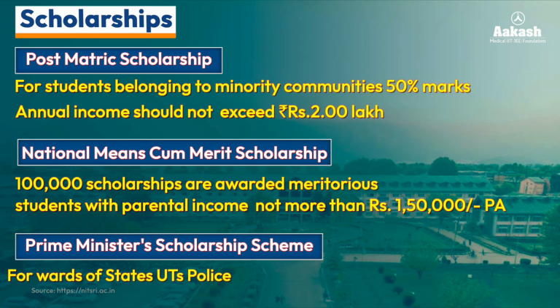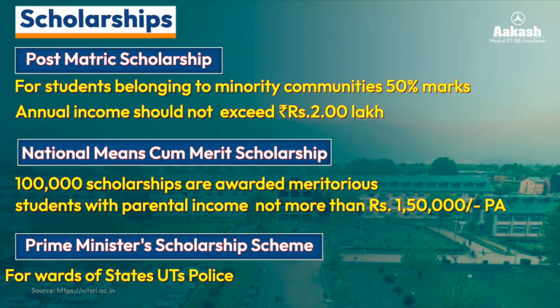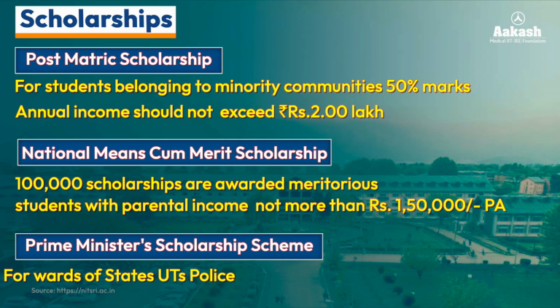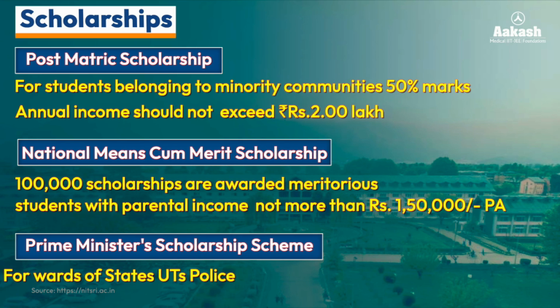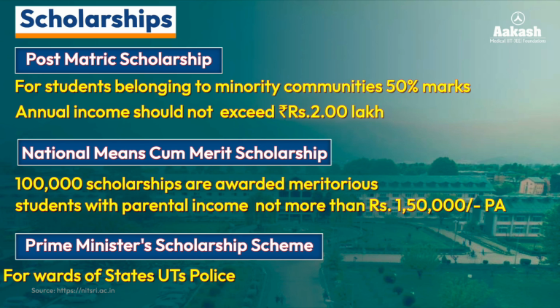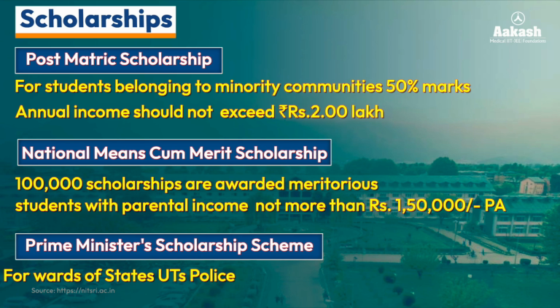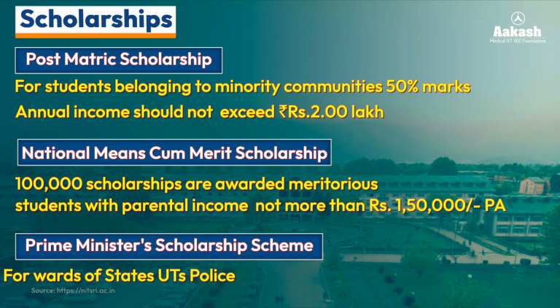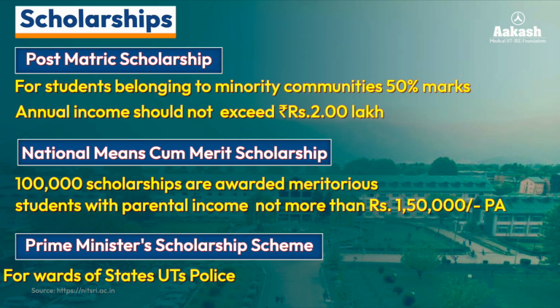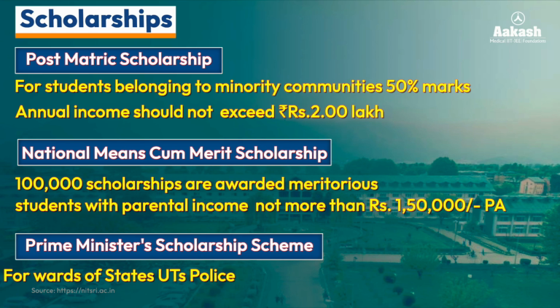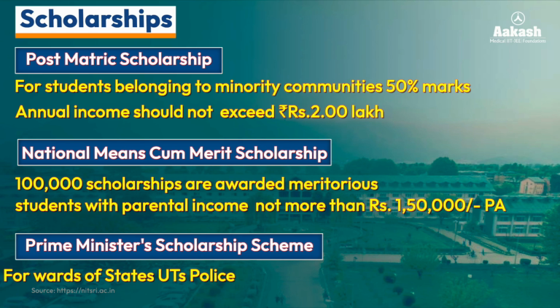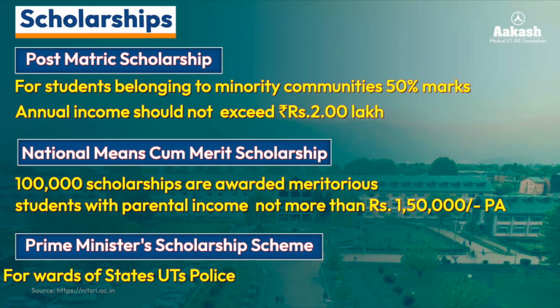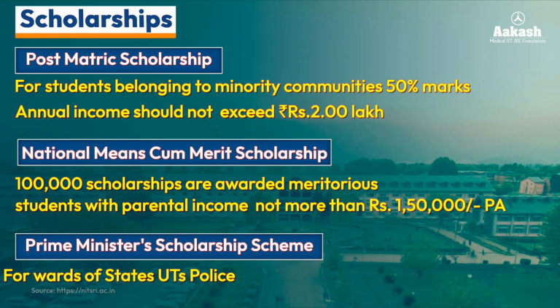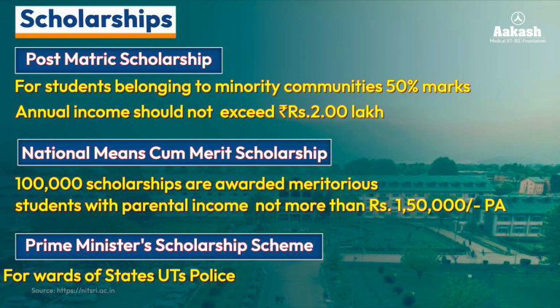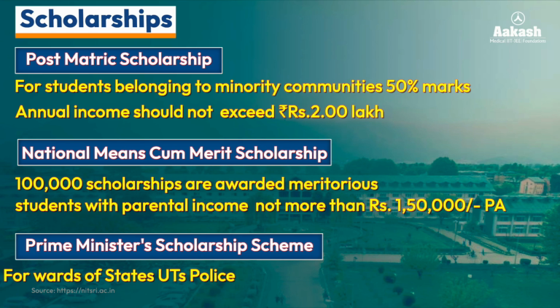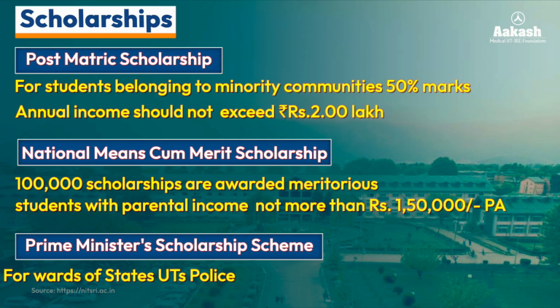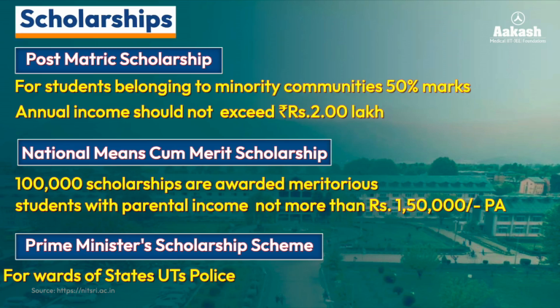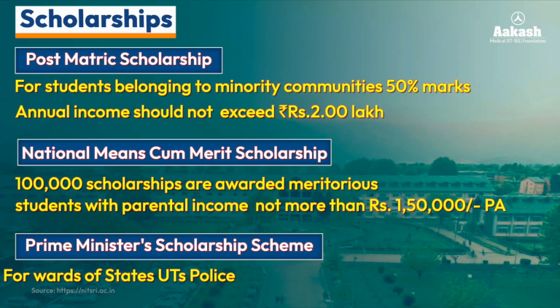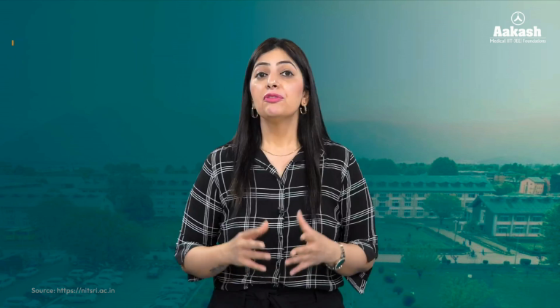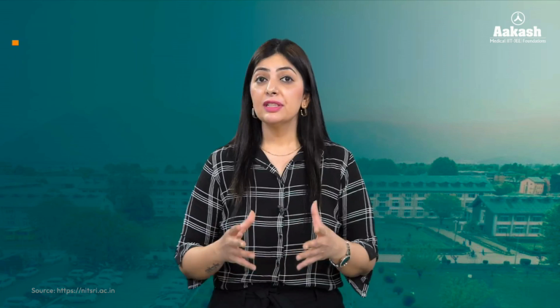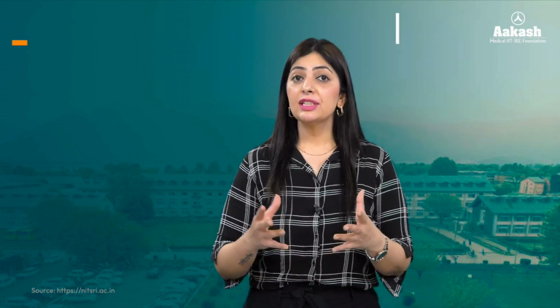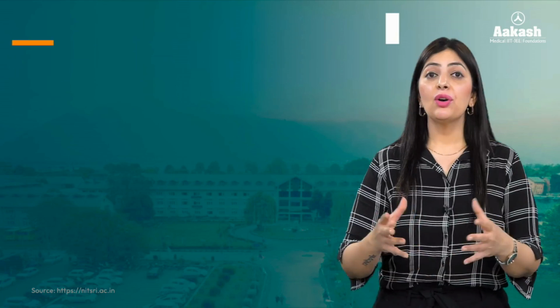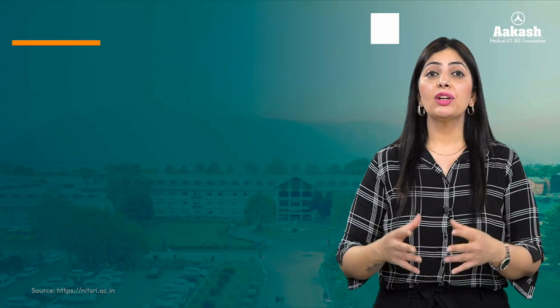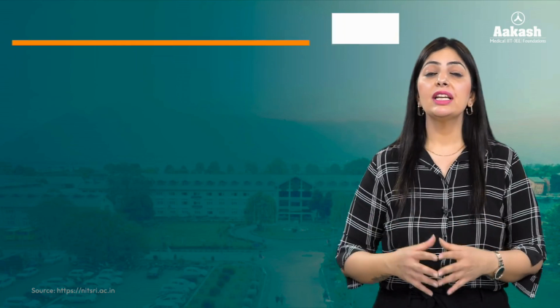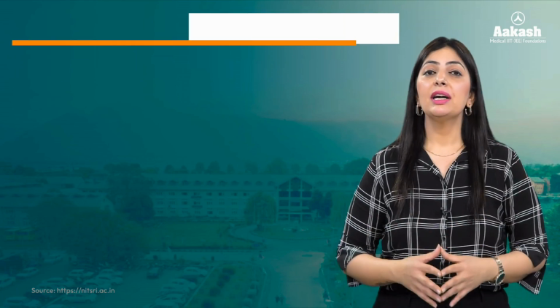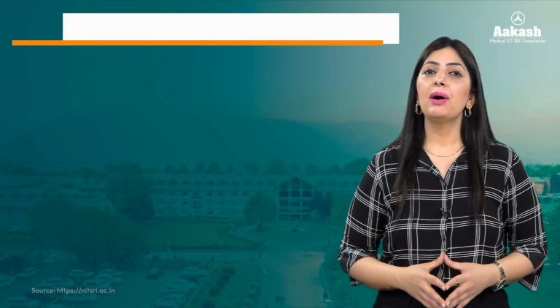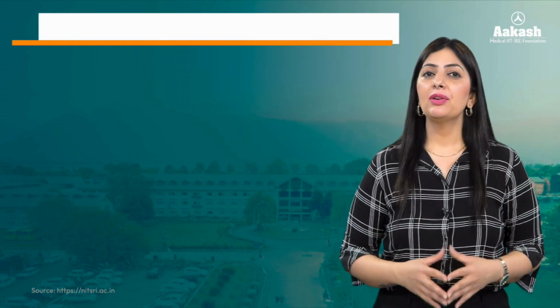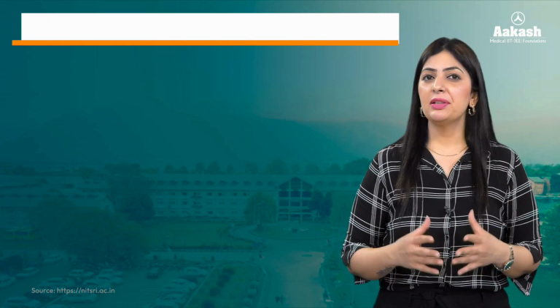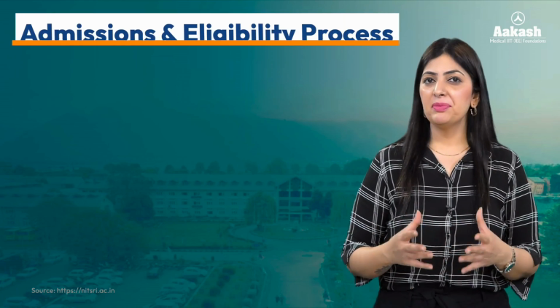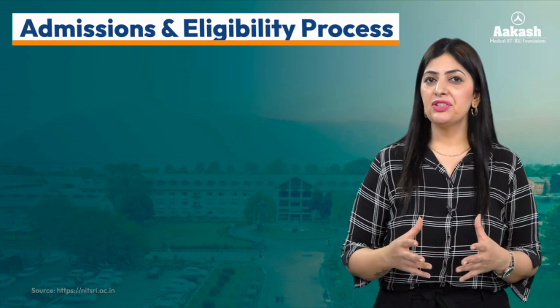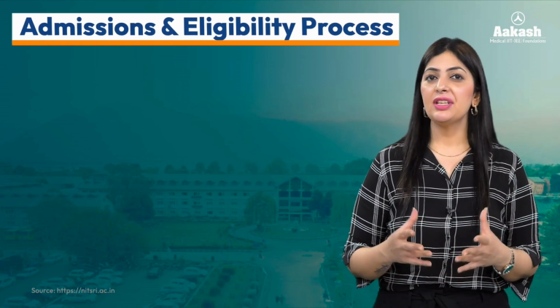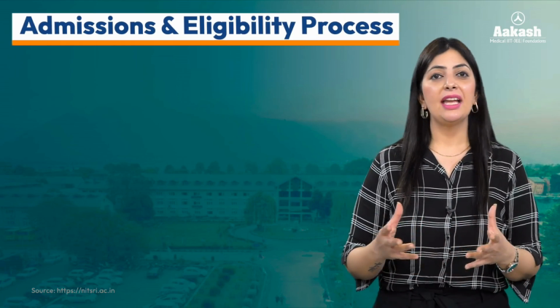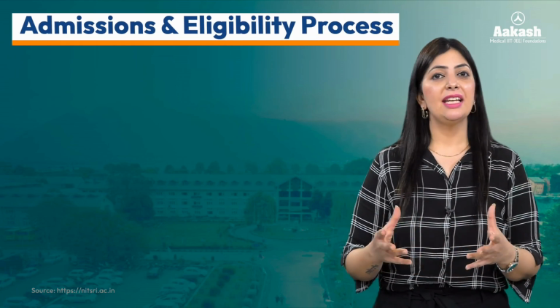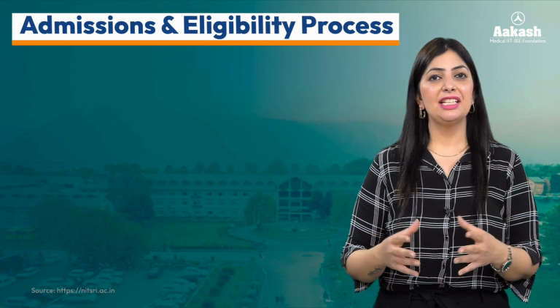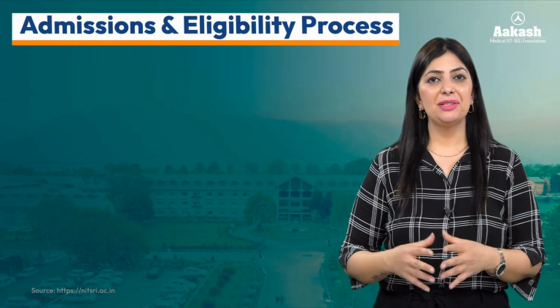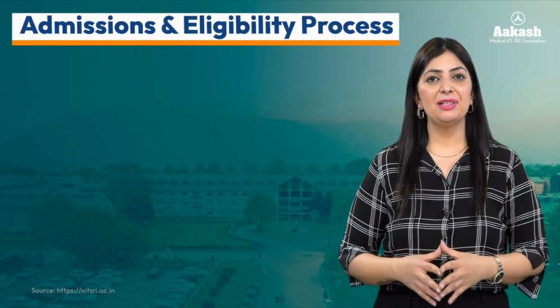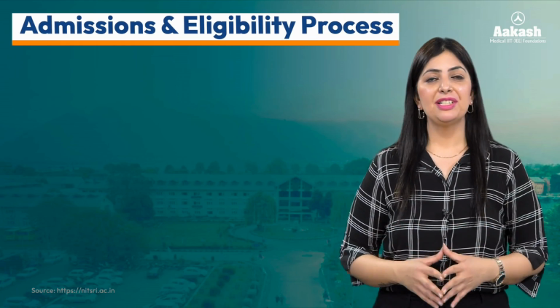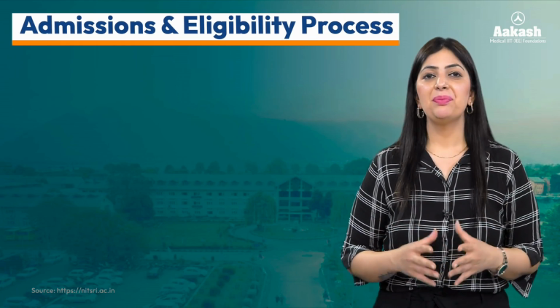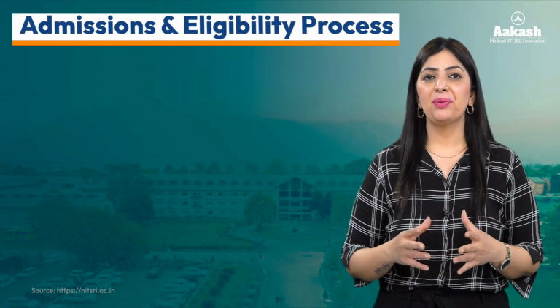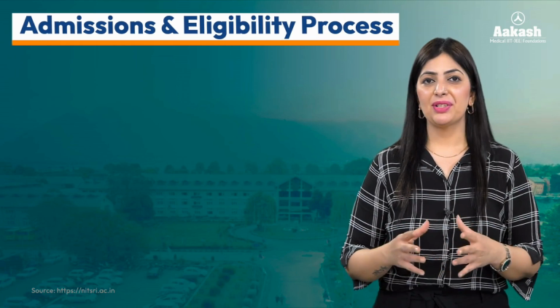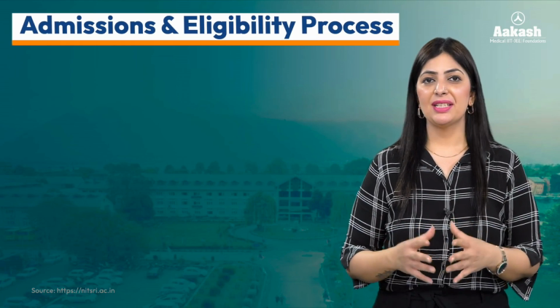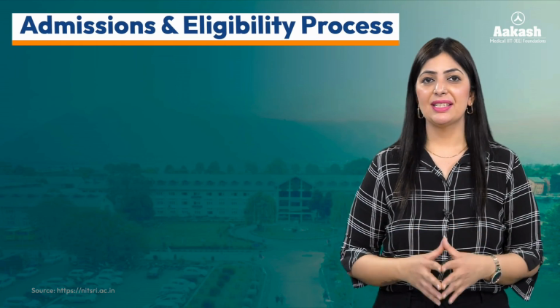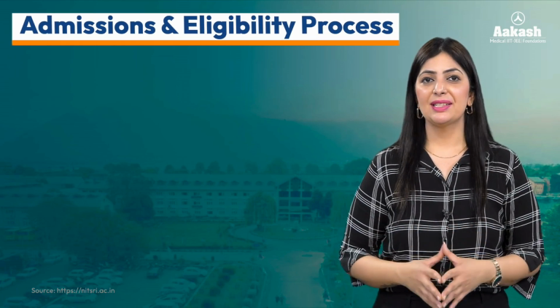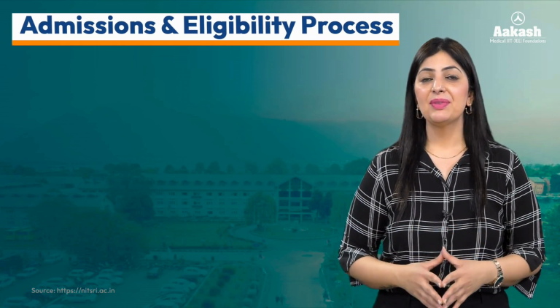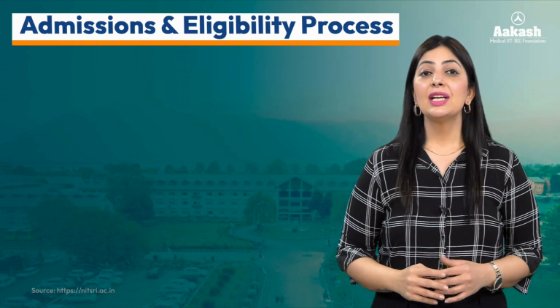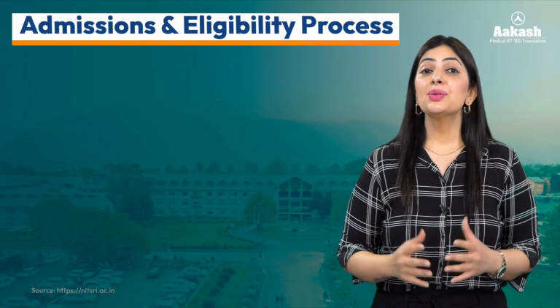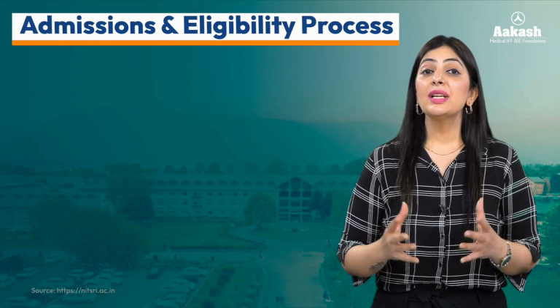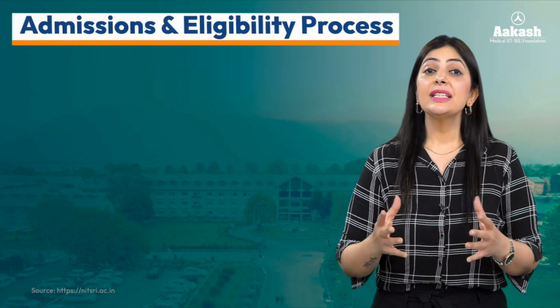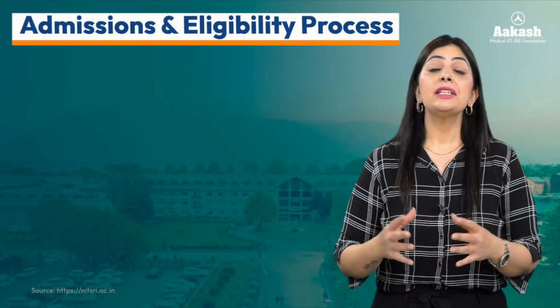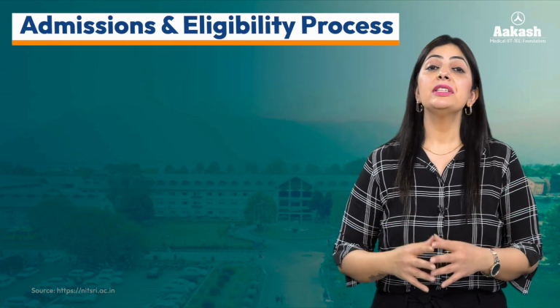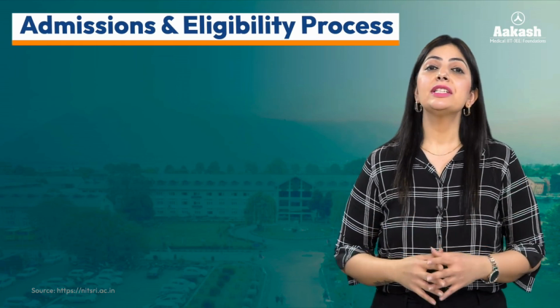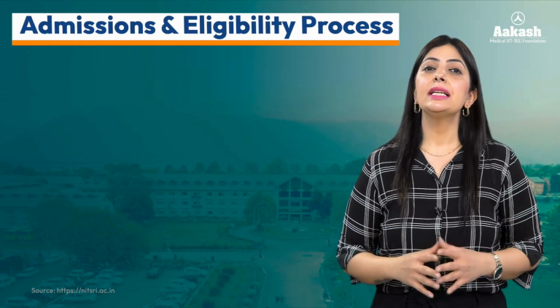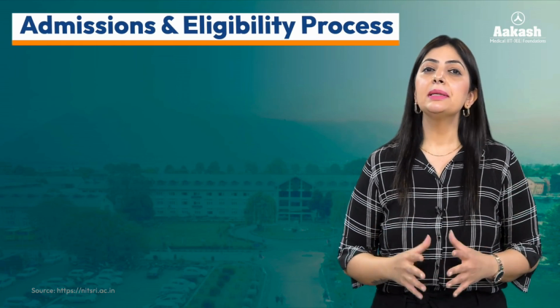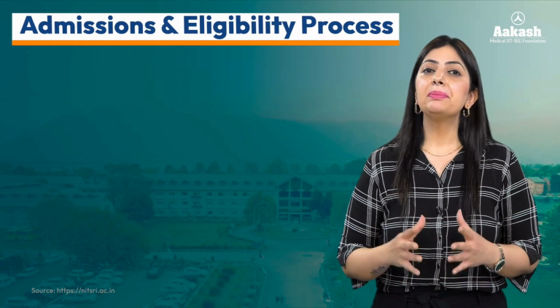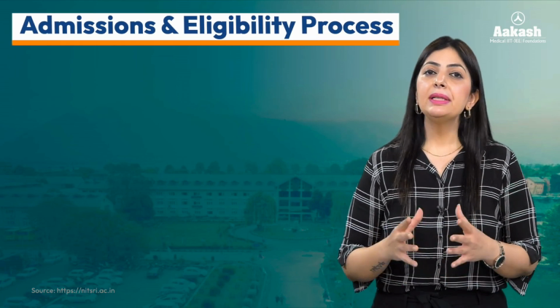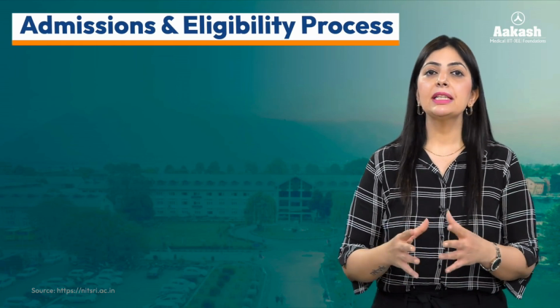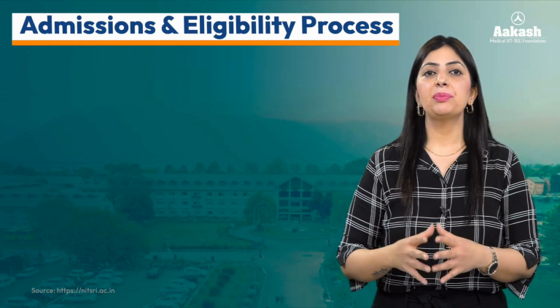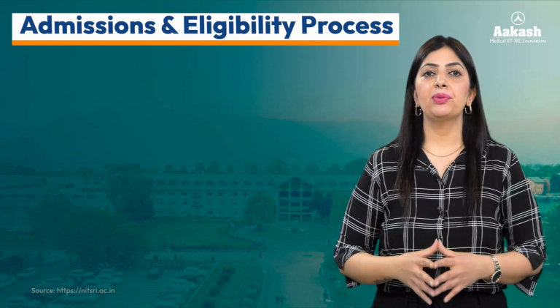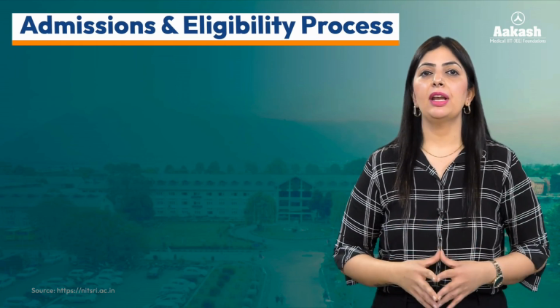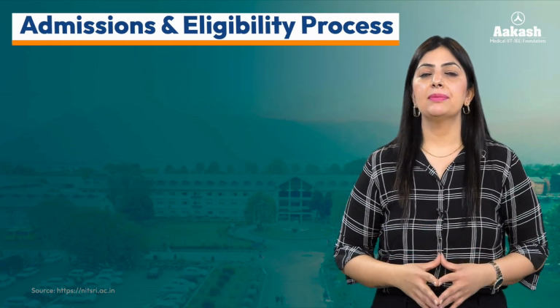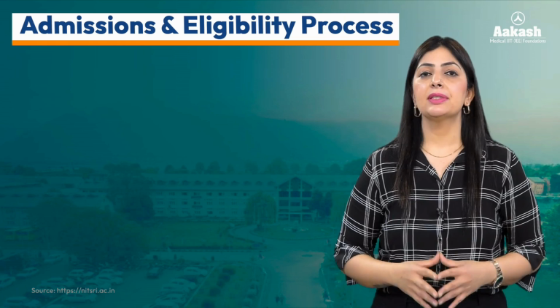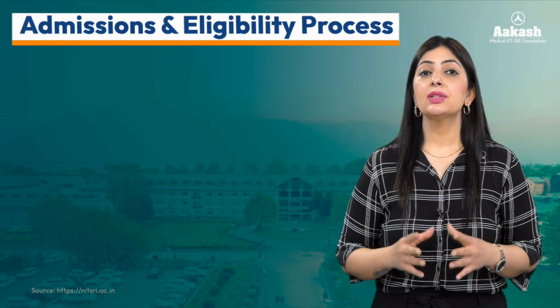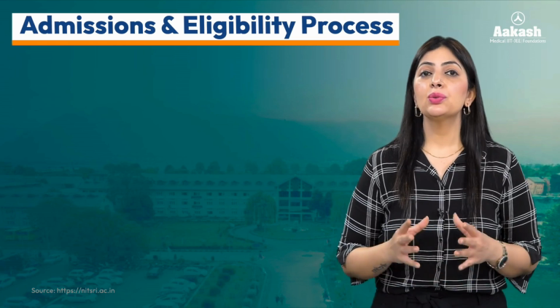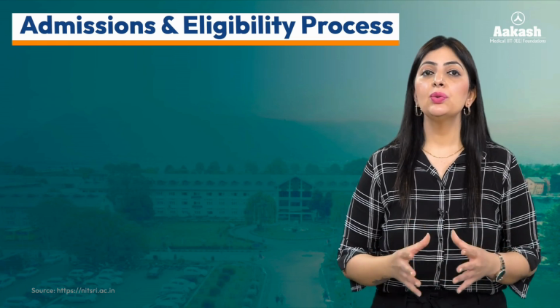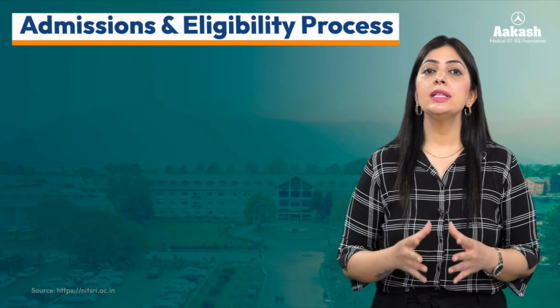The third scholarship is the Prime Minister Scholarship Scheme for the wards of state and union territory police personnel.